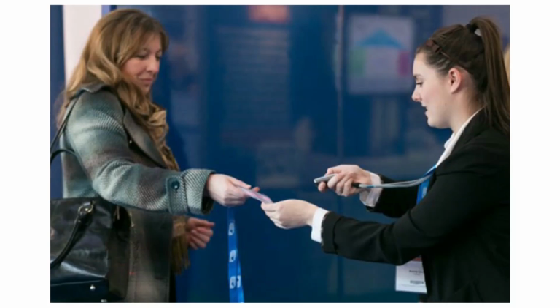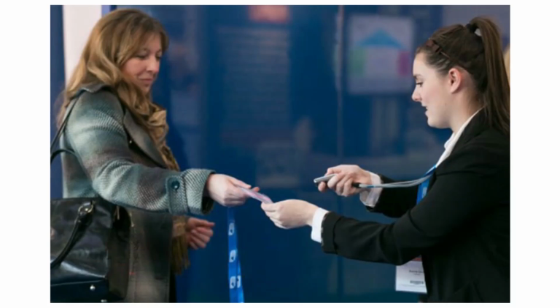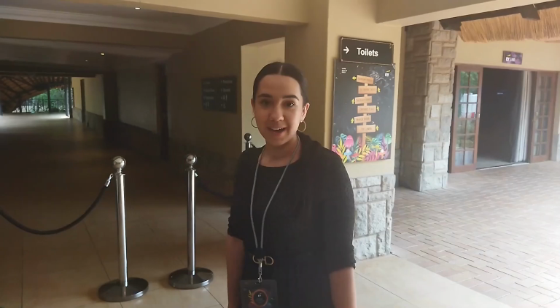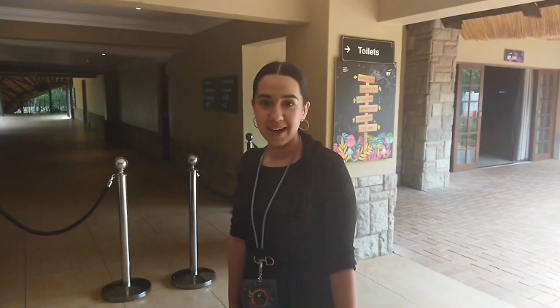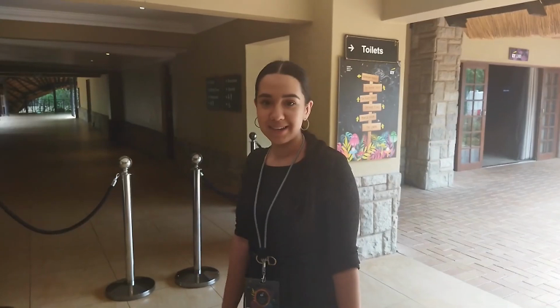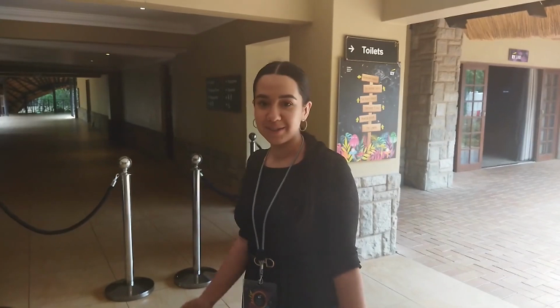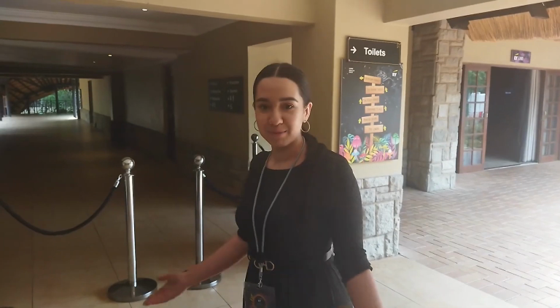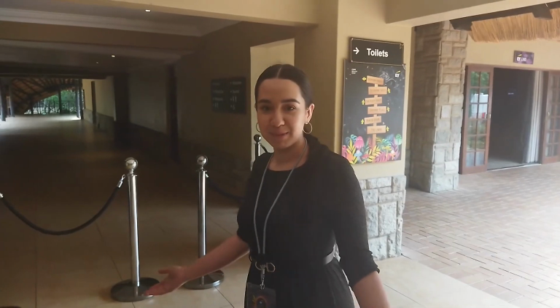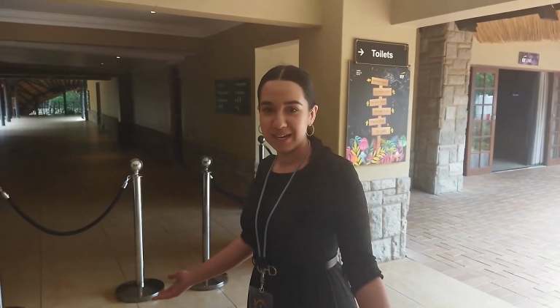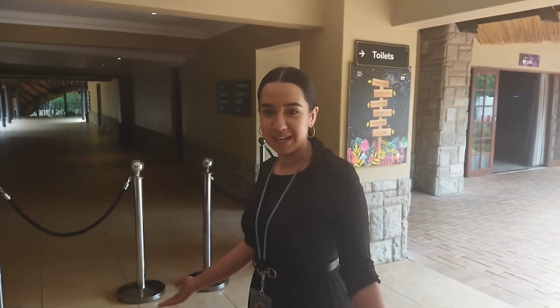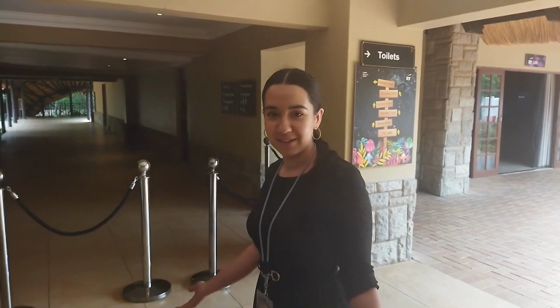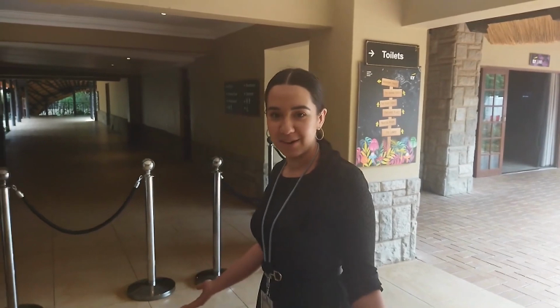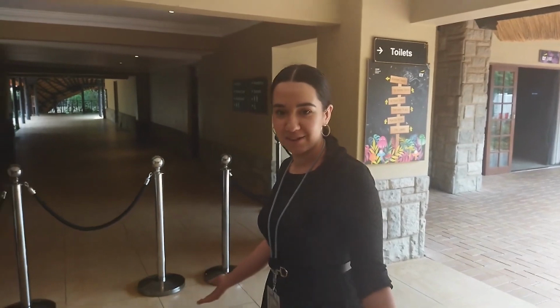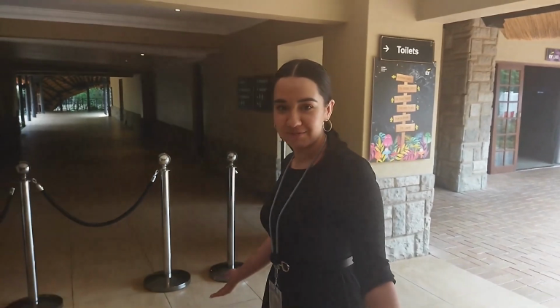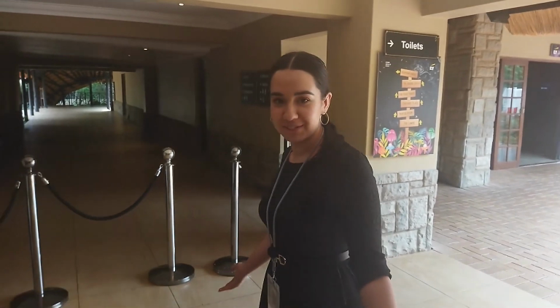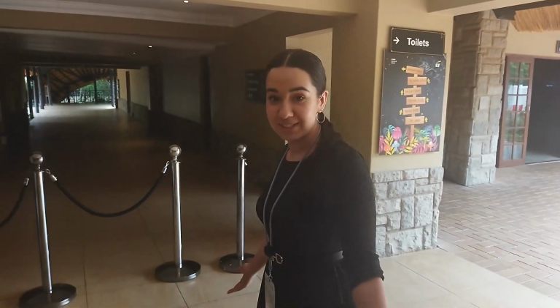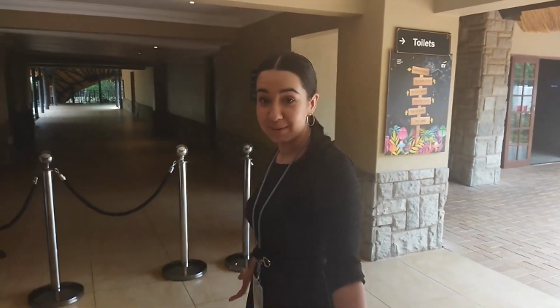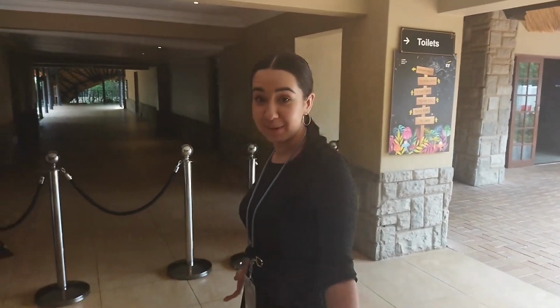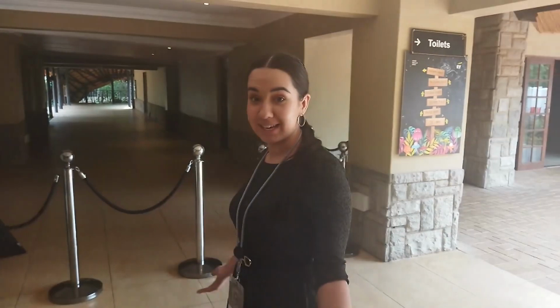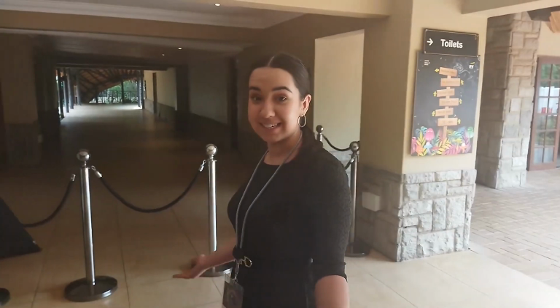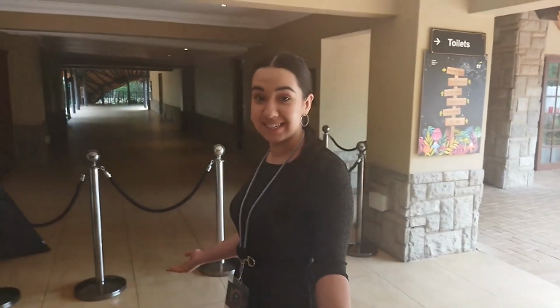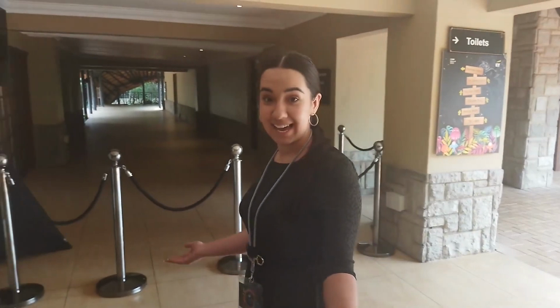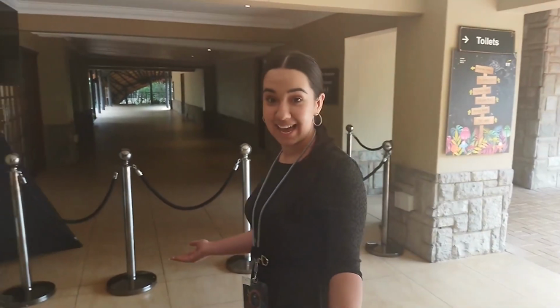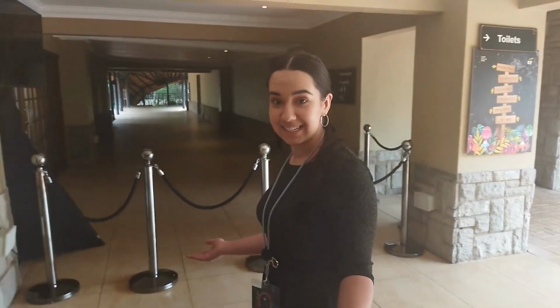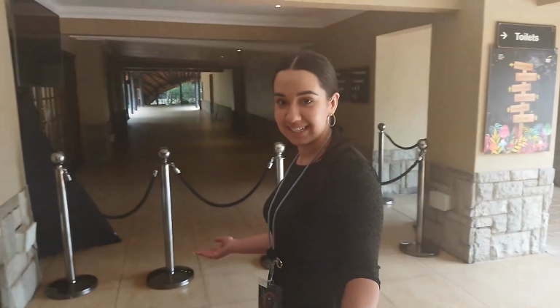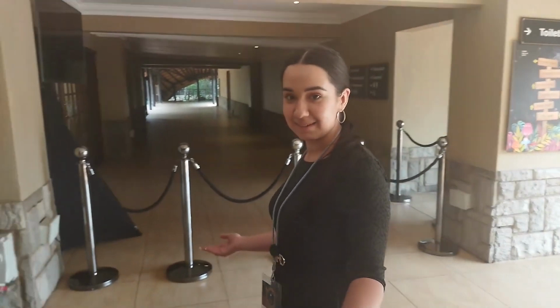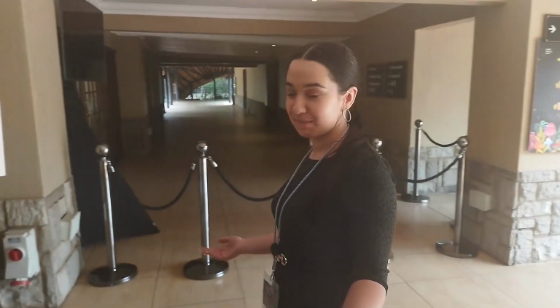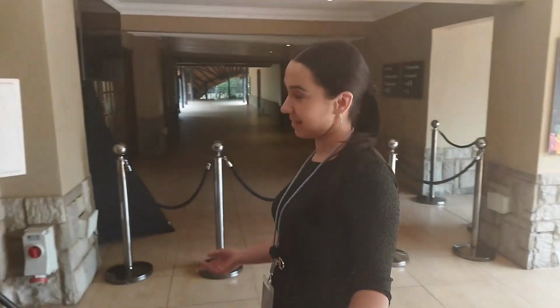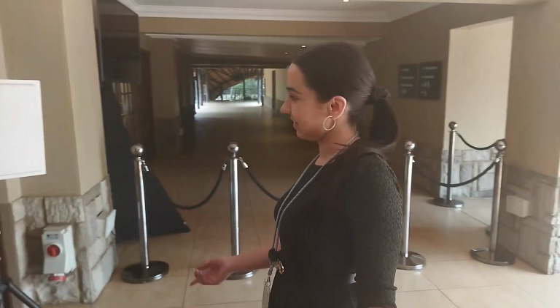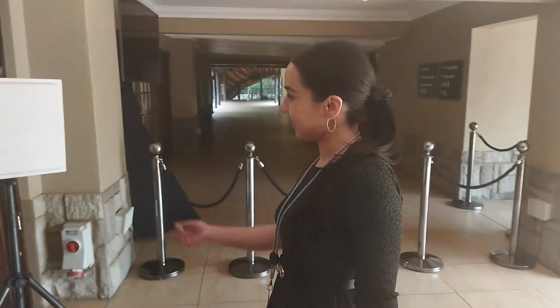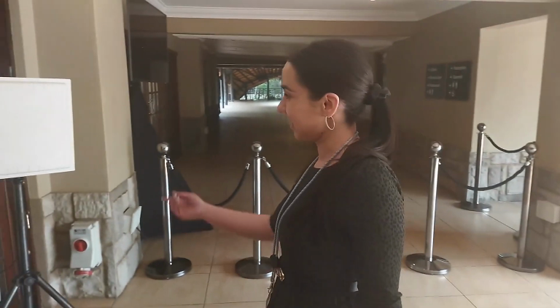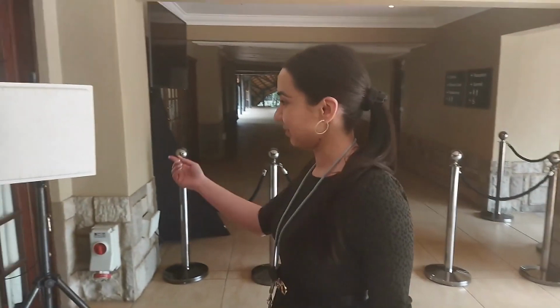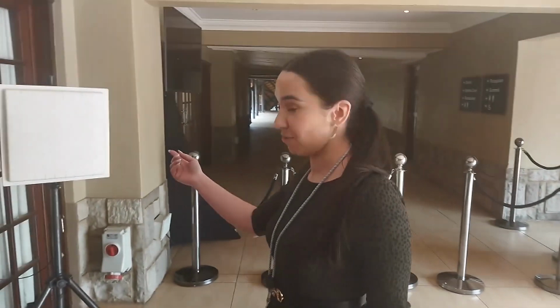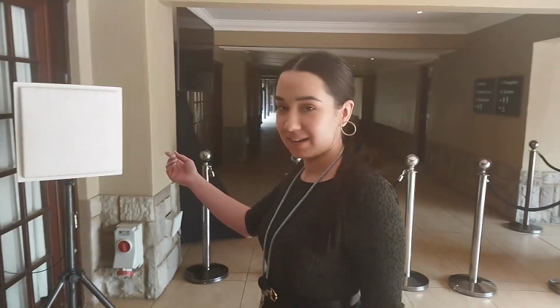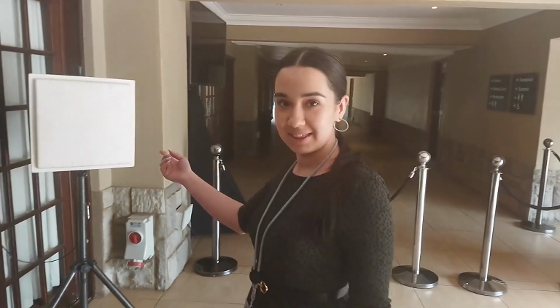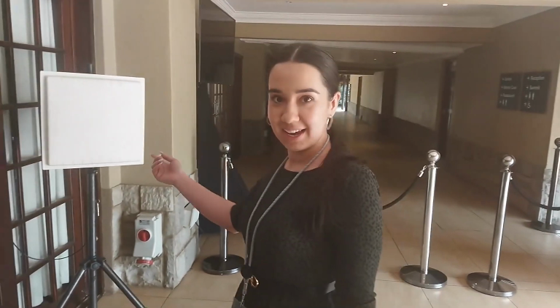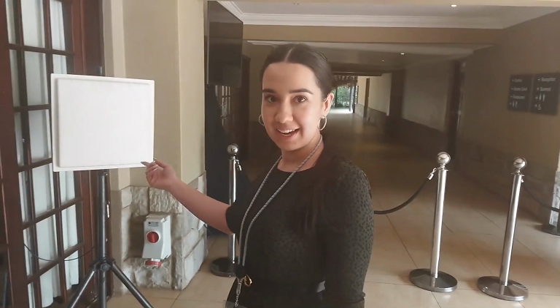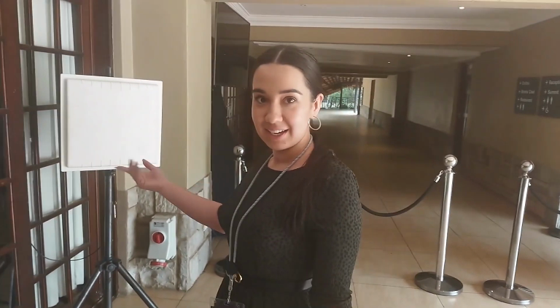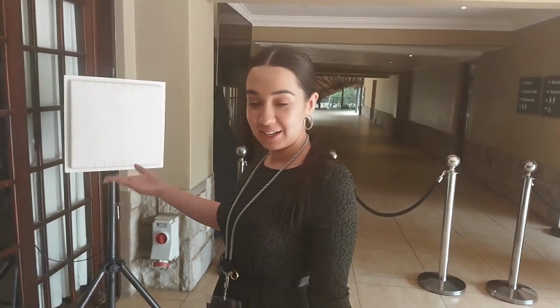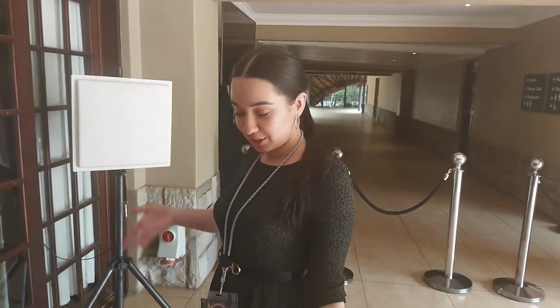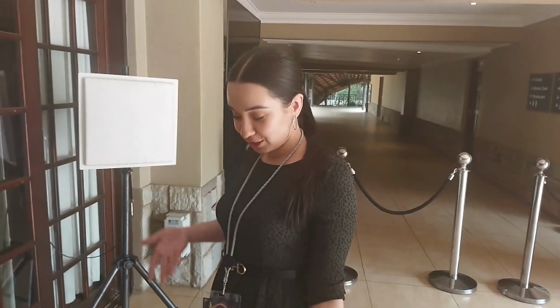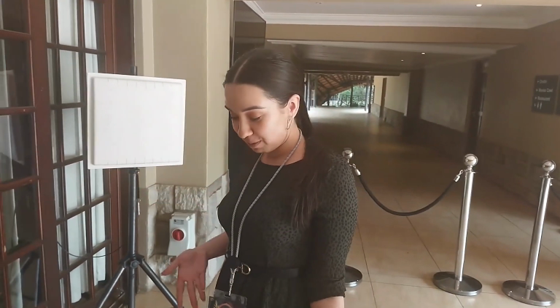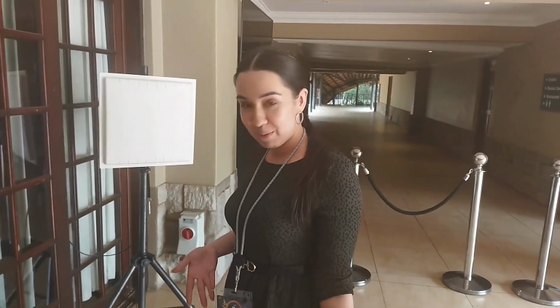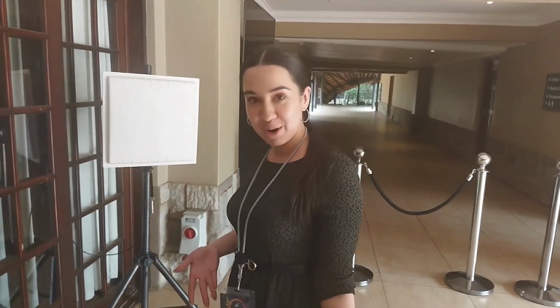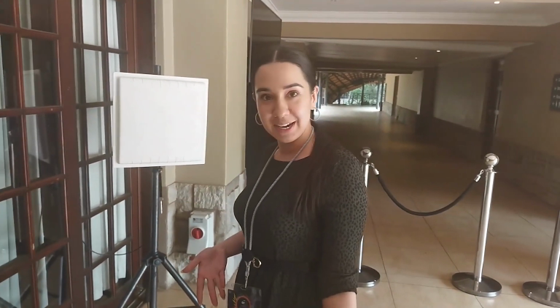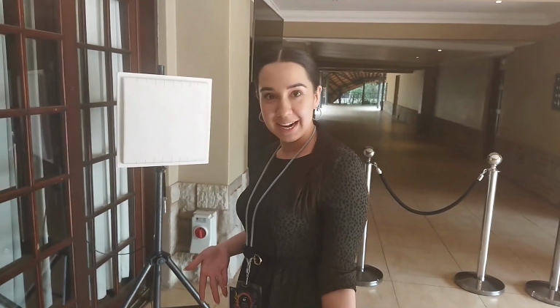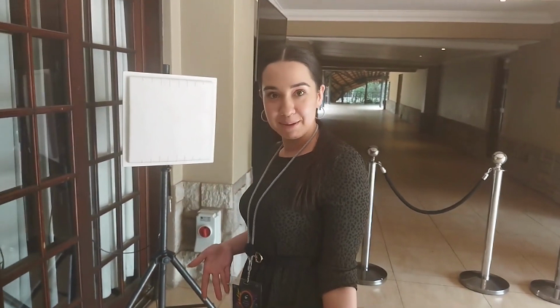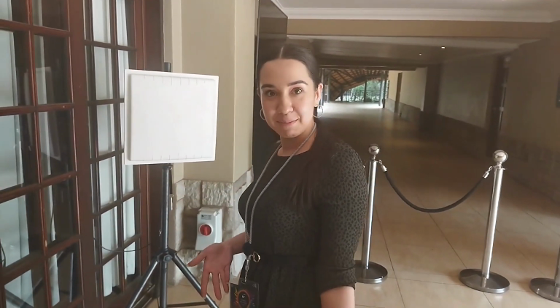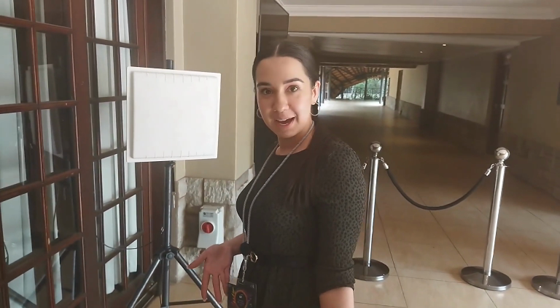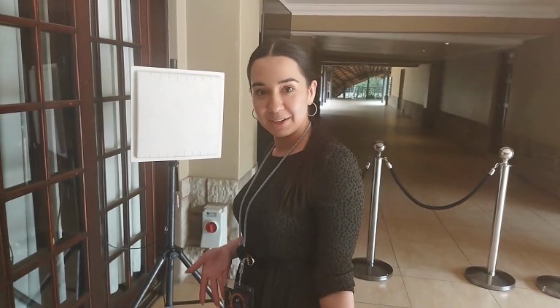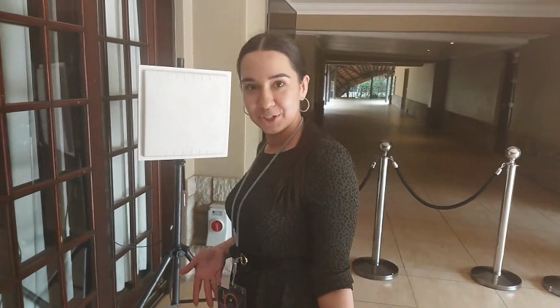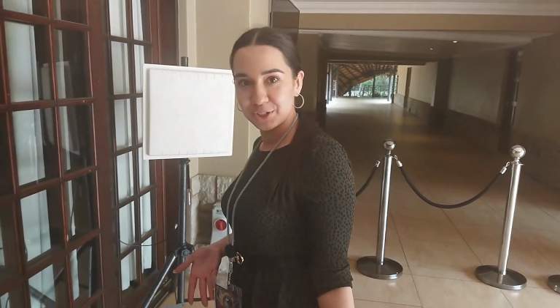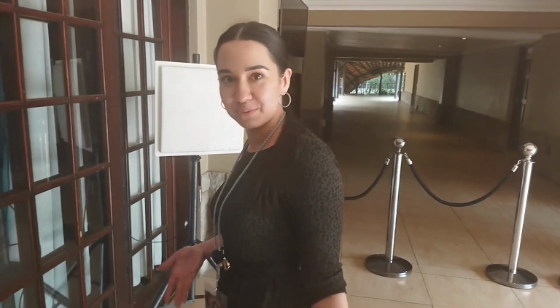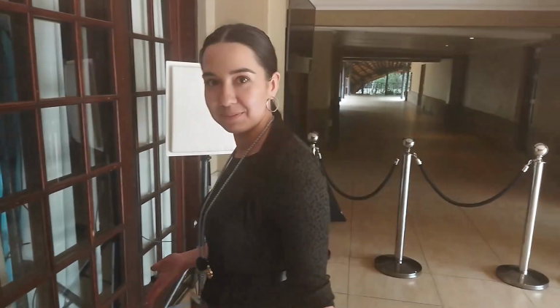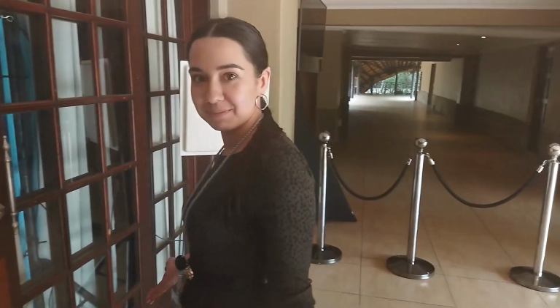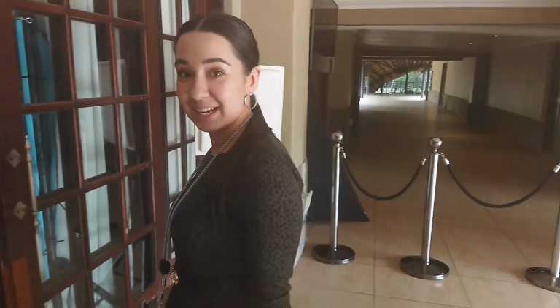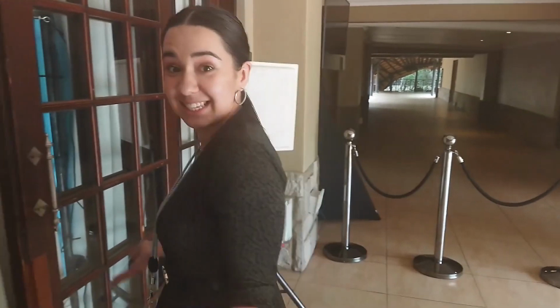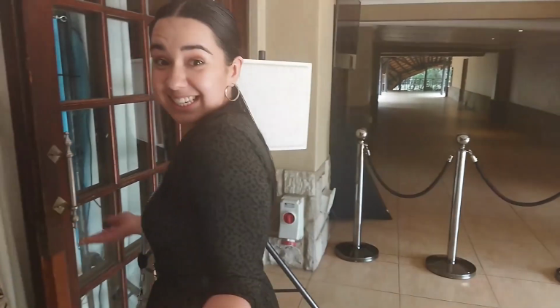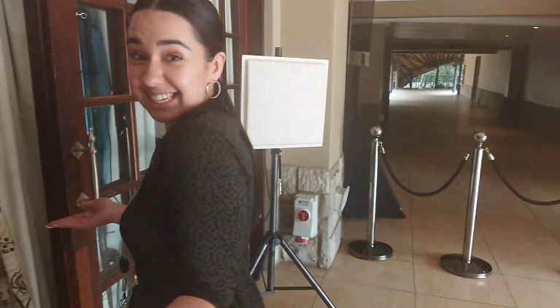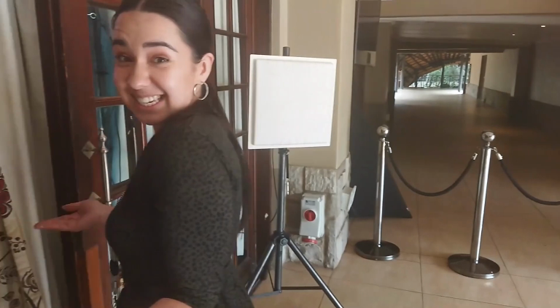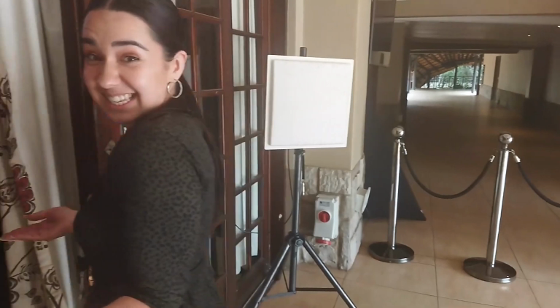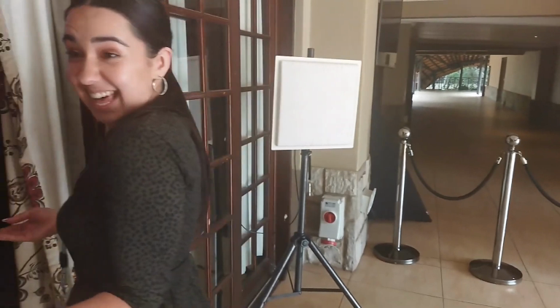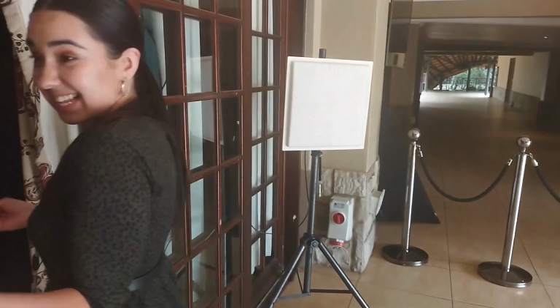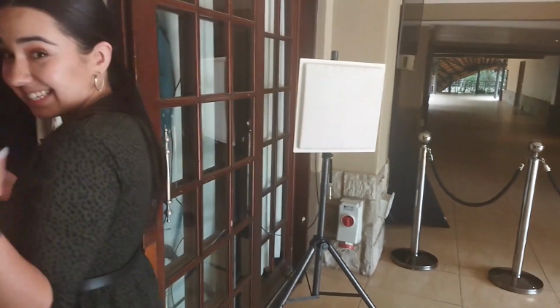Hi, so I'm attending the conference and I'm getting scanned in by the antennas right there, just by wearing a name badge. It's as easy as that.